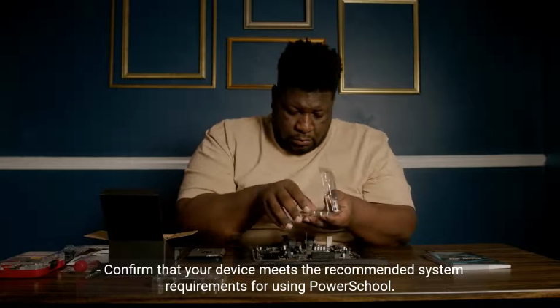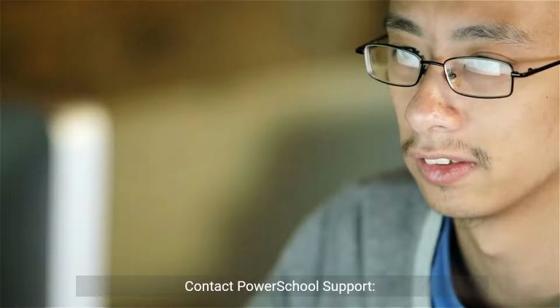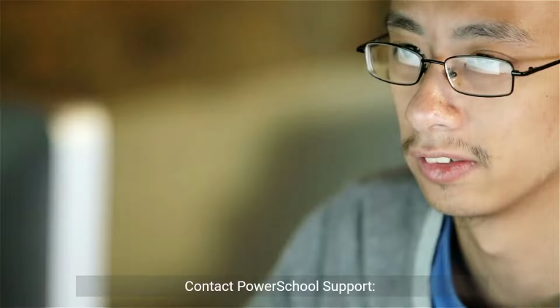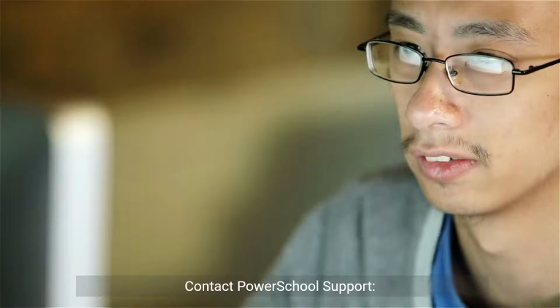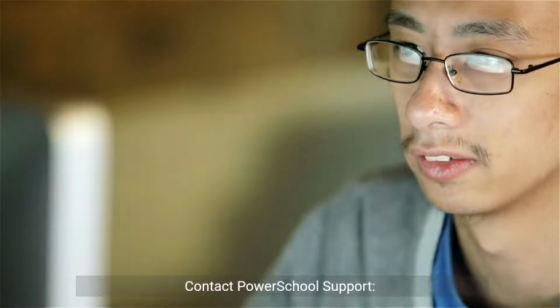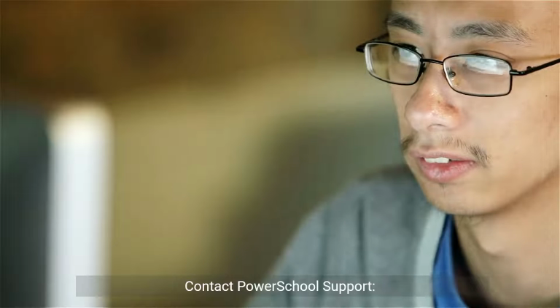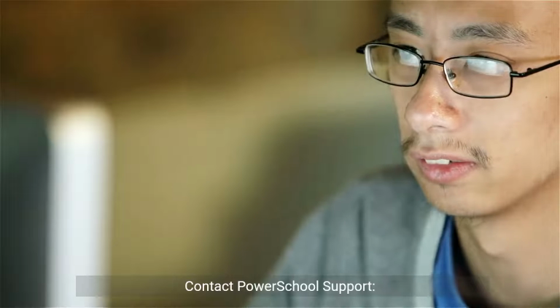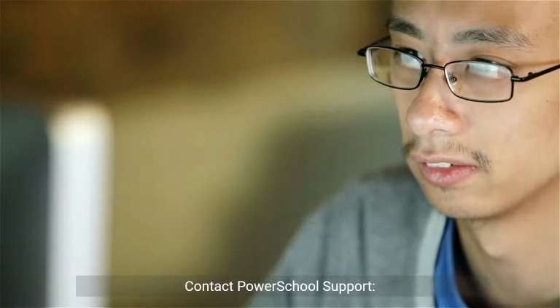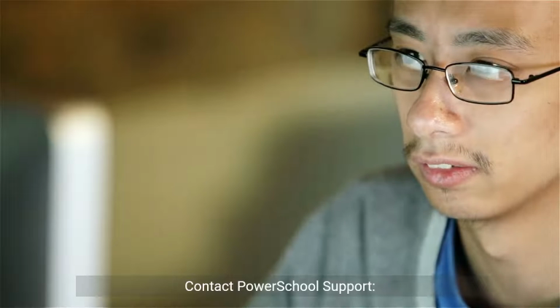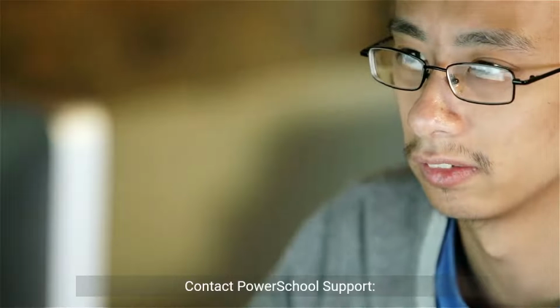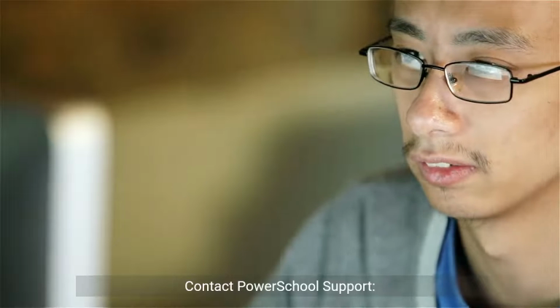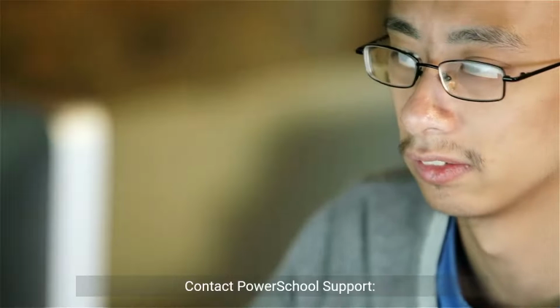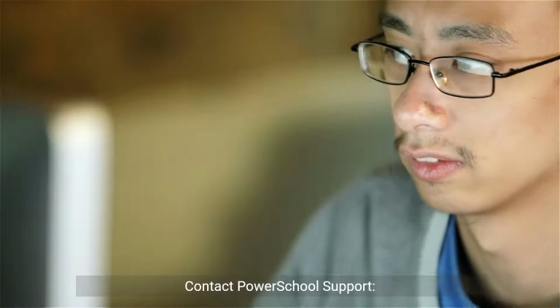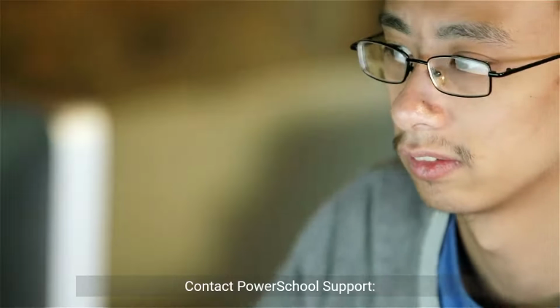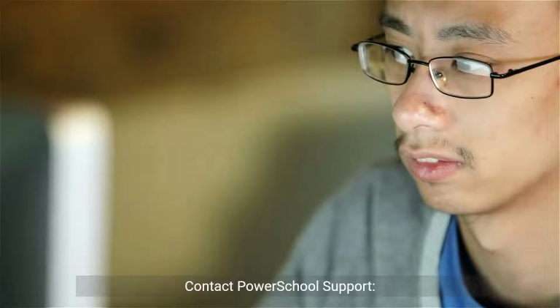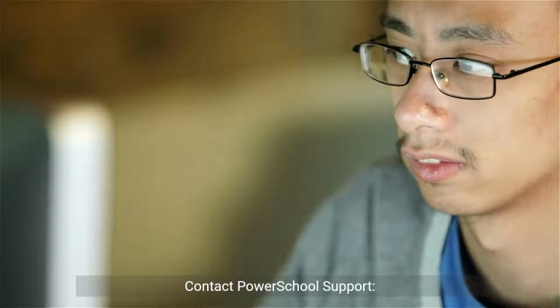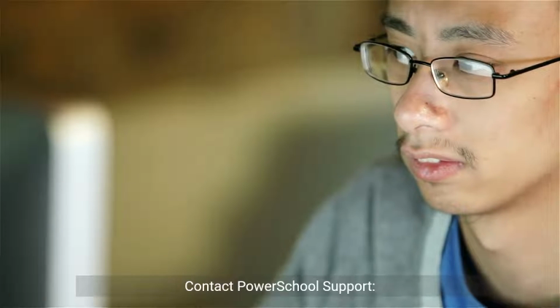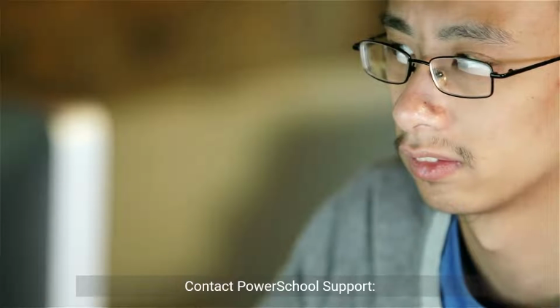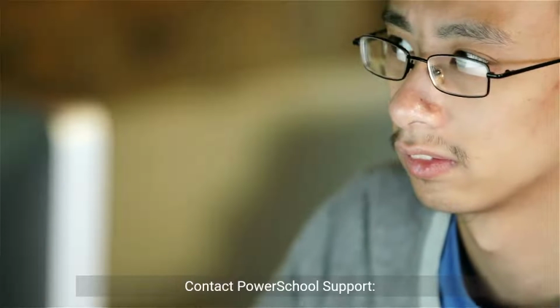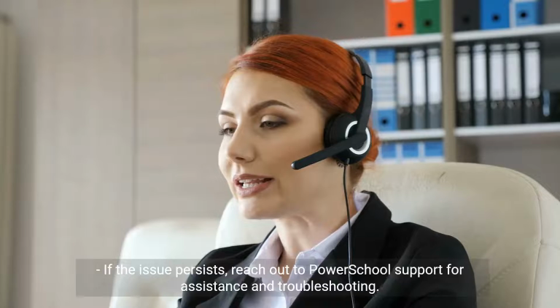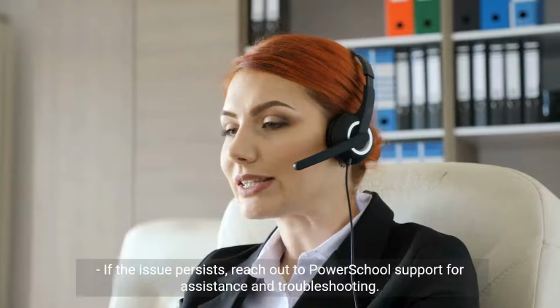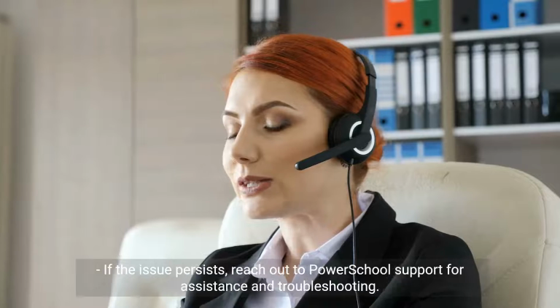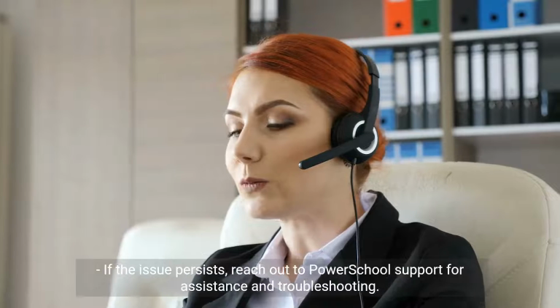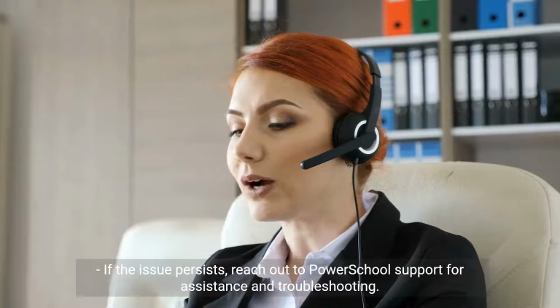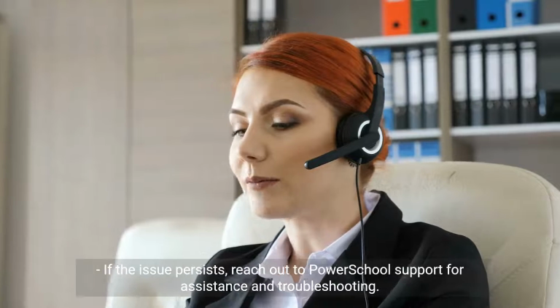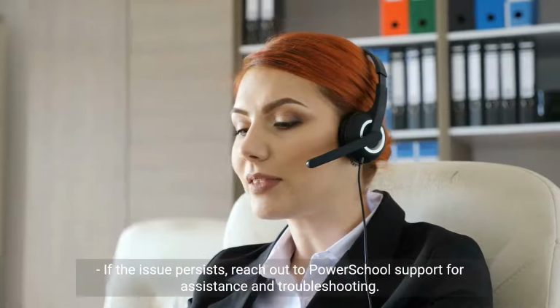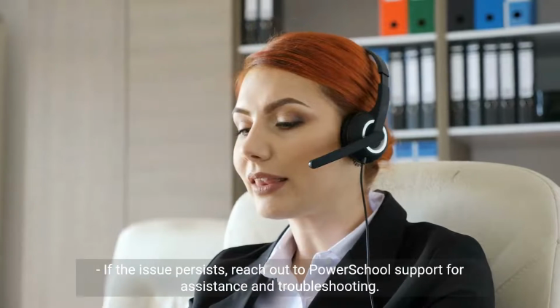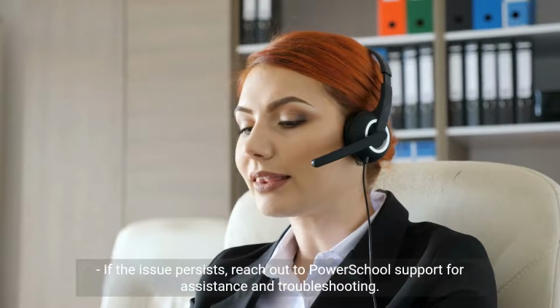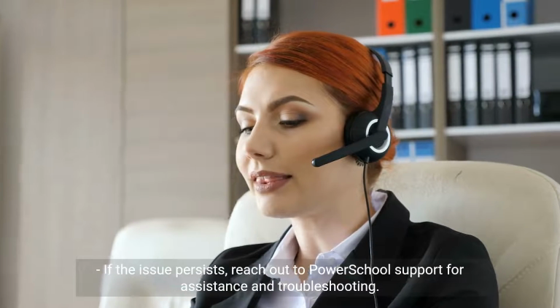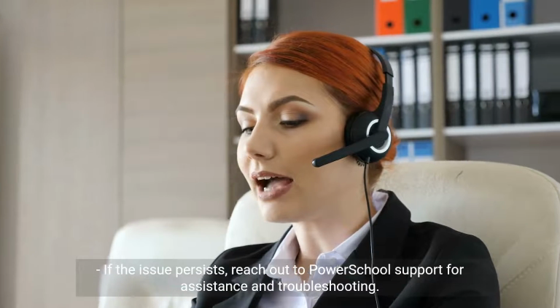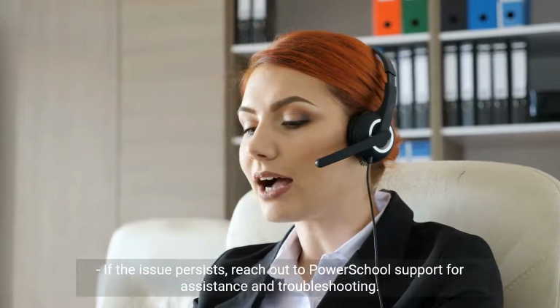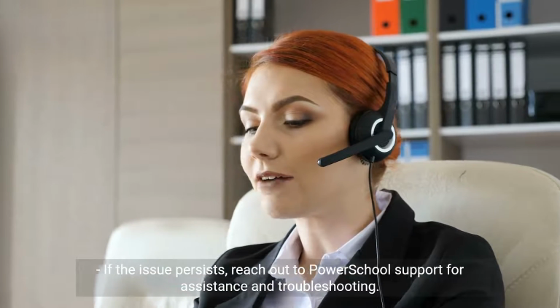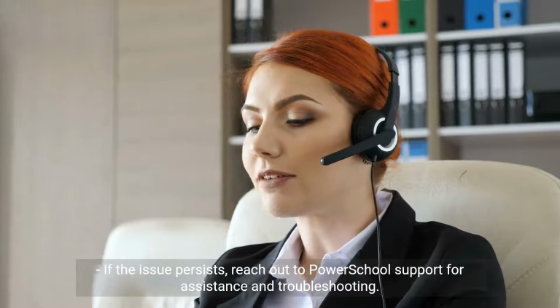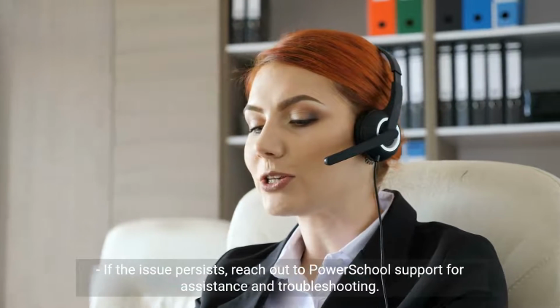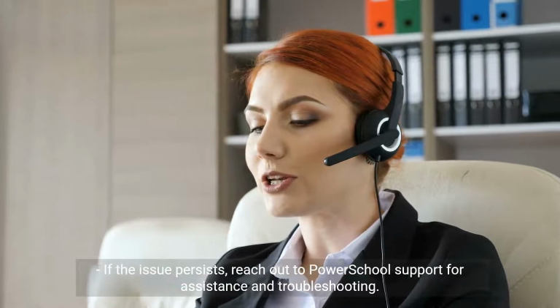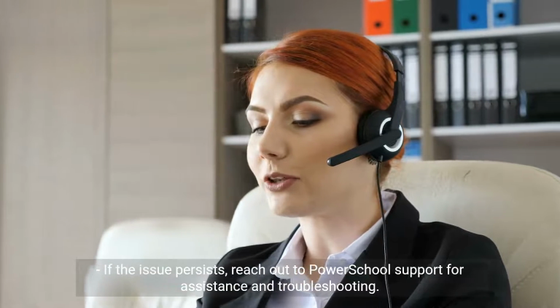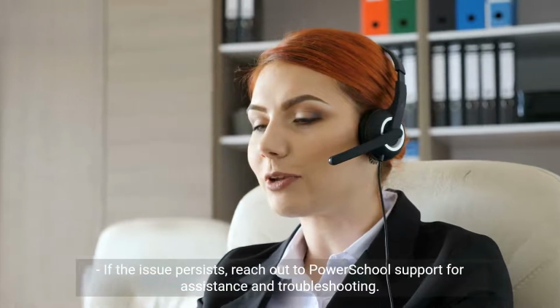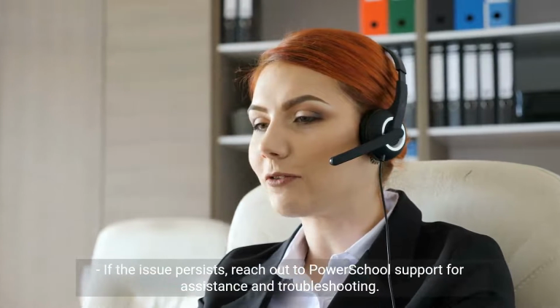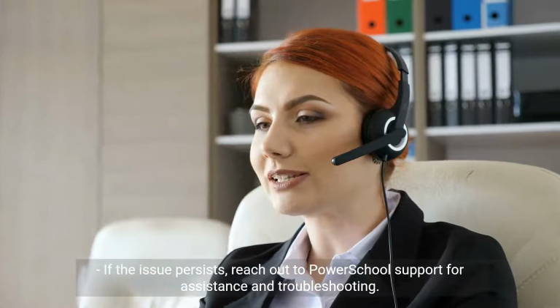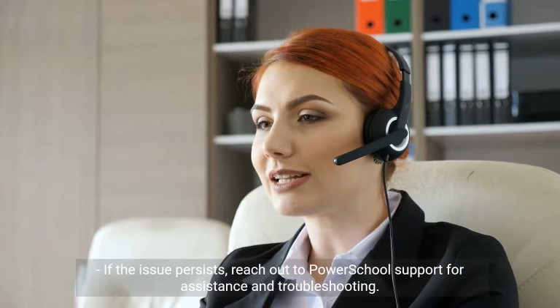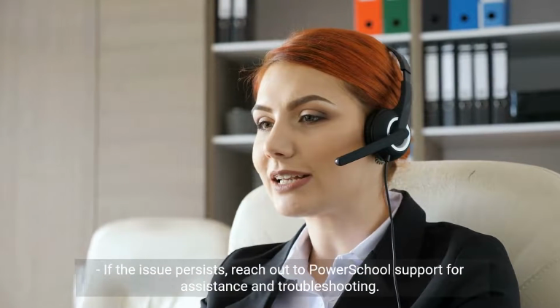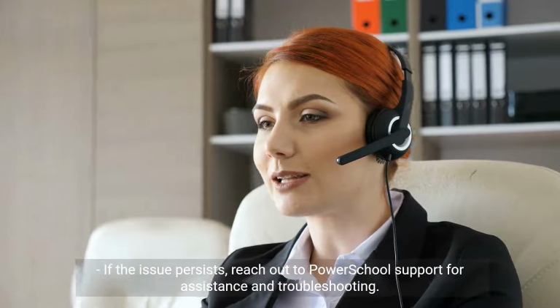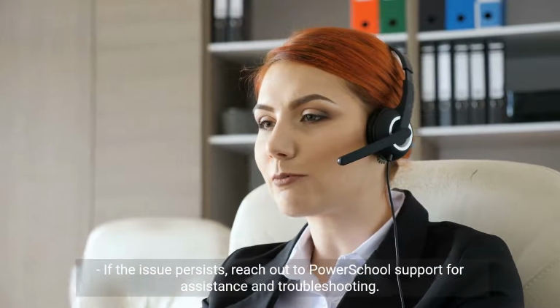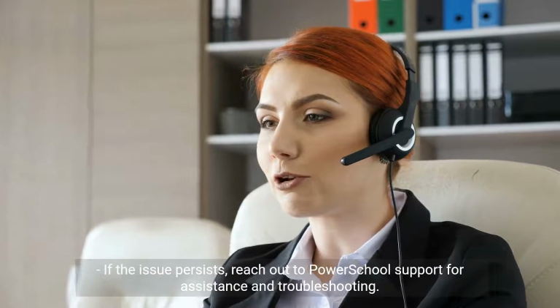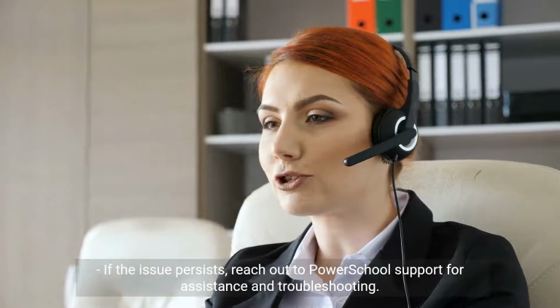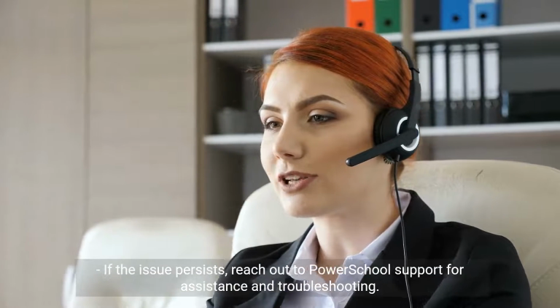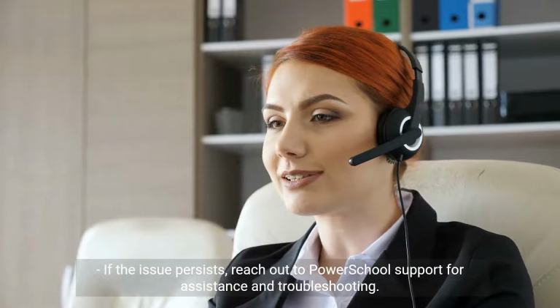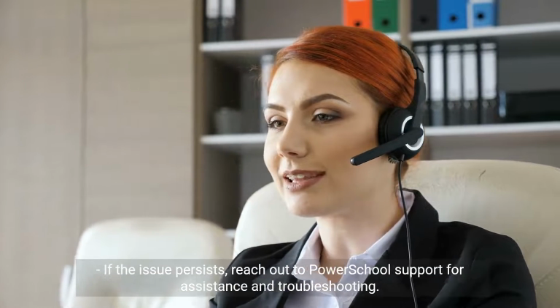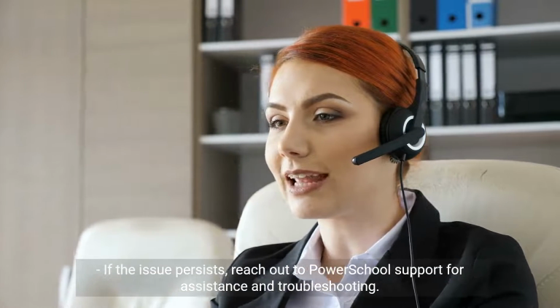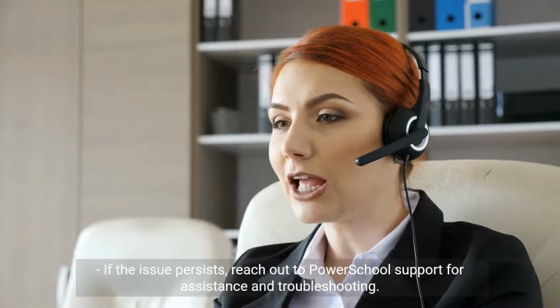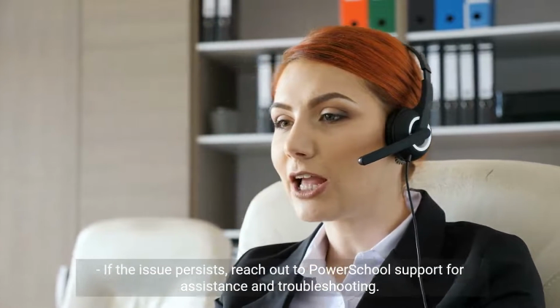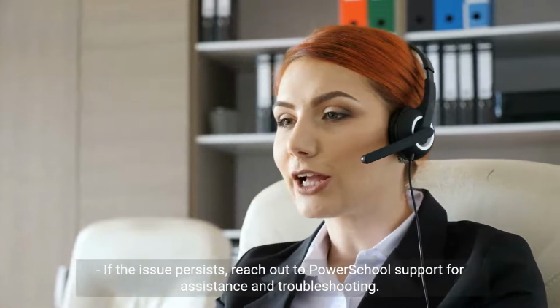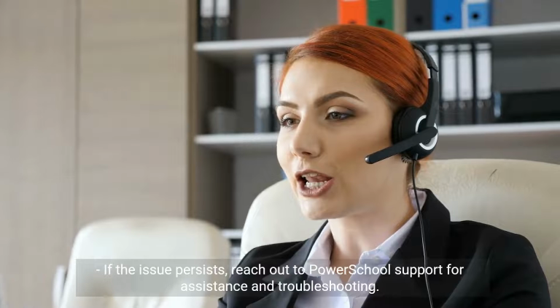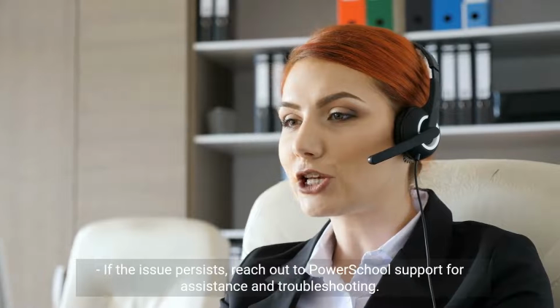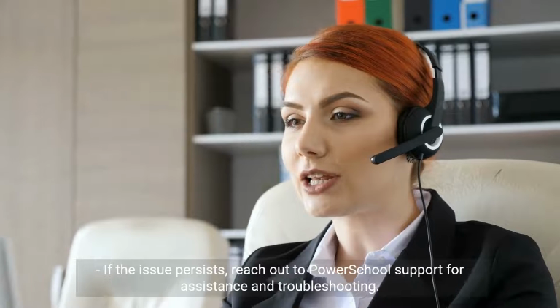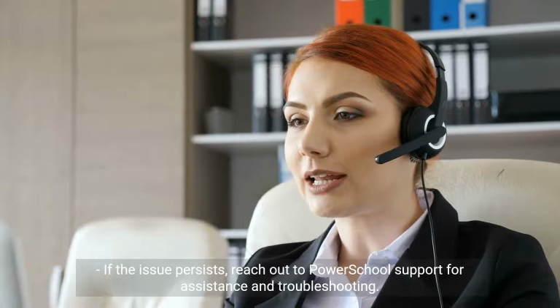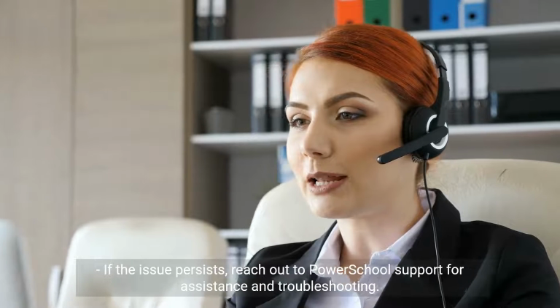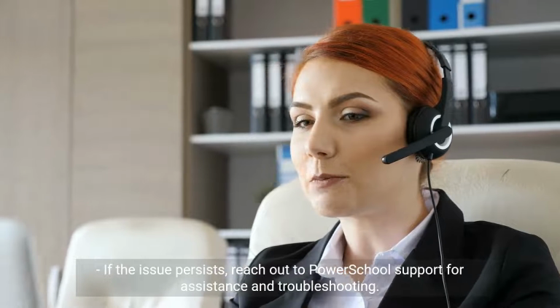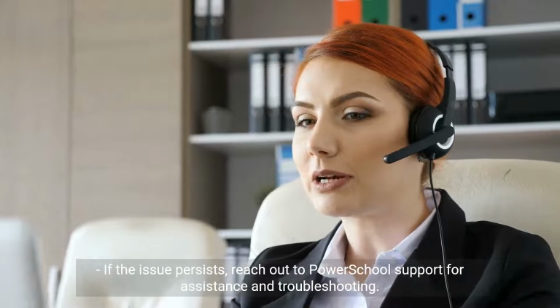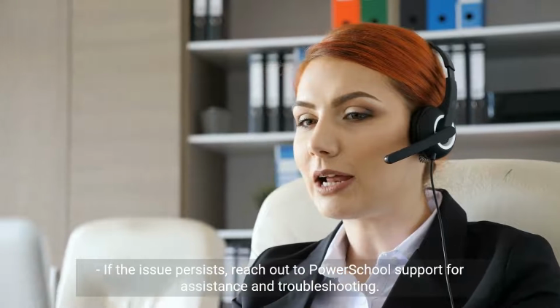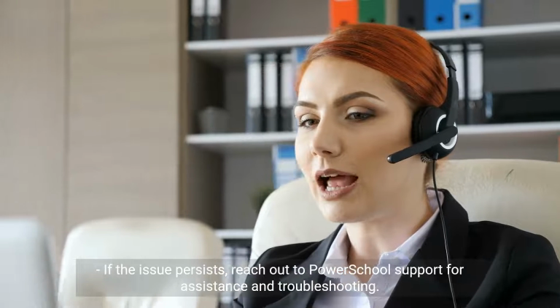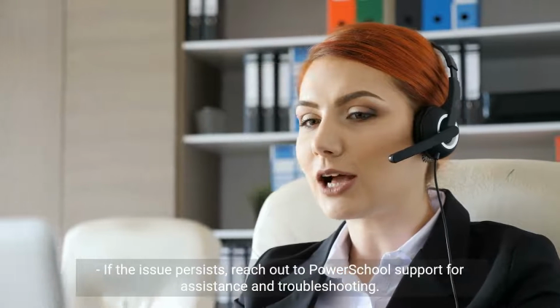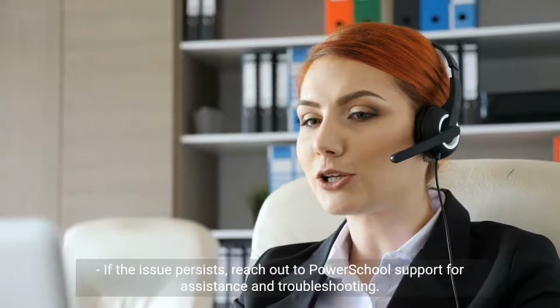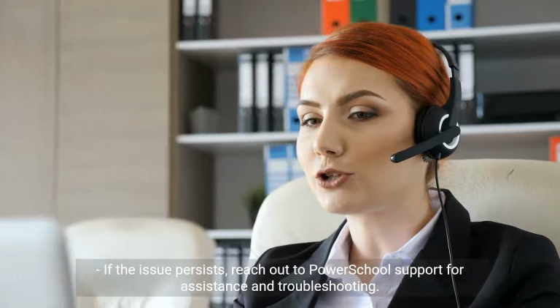Contact PowerSchool support. If the issue persists, reach out to PowerSchool support for assistance and troubleshooting.